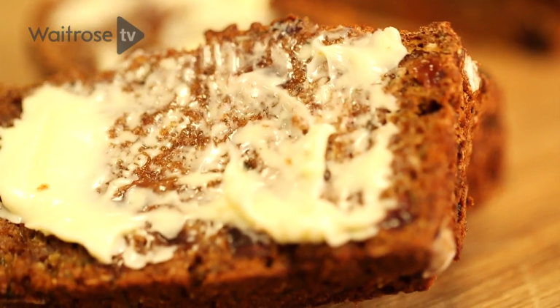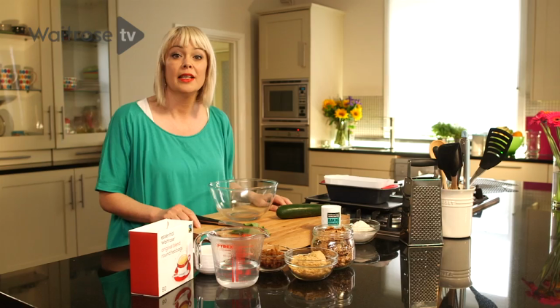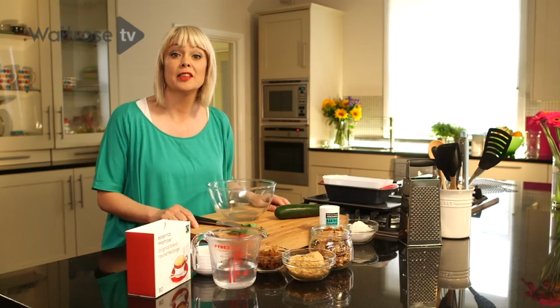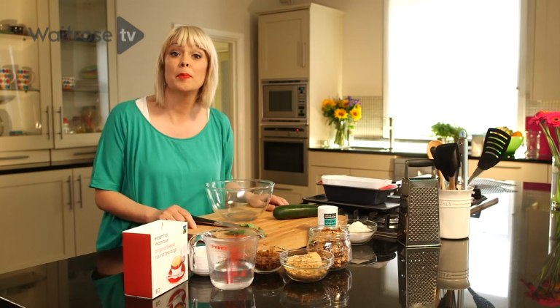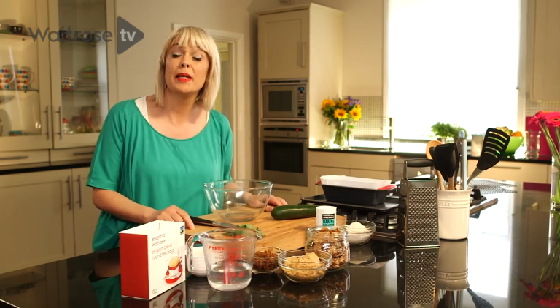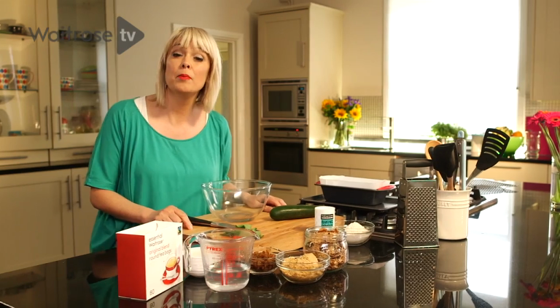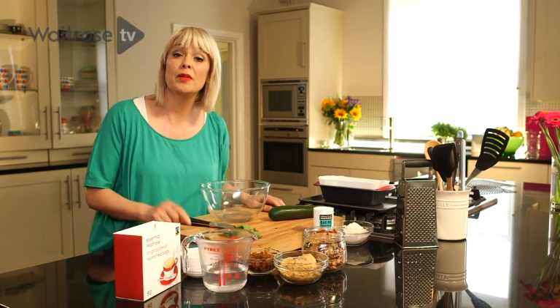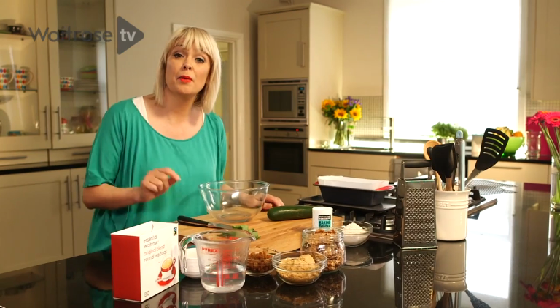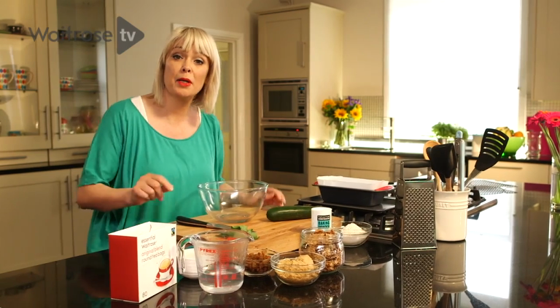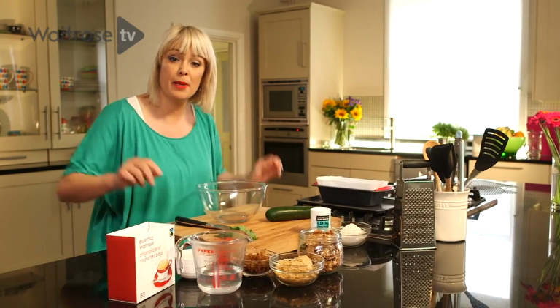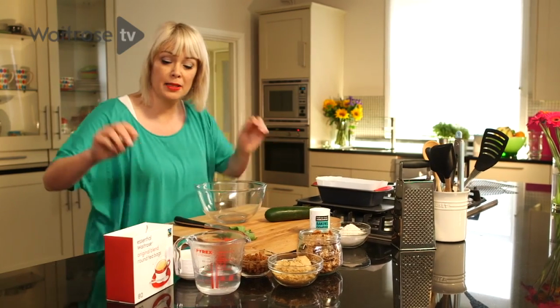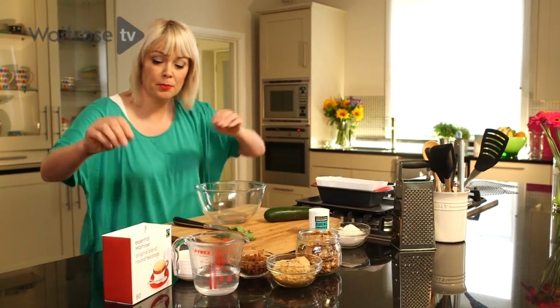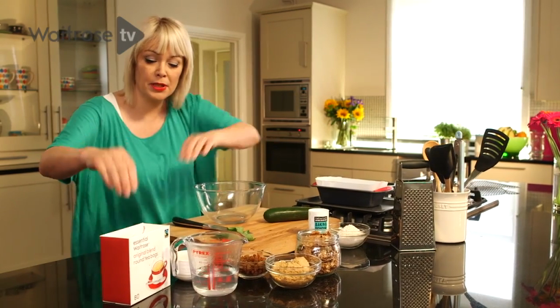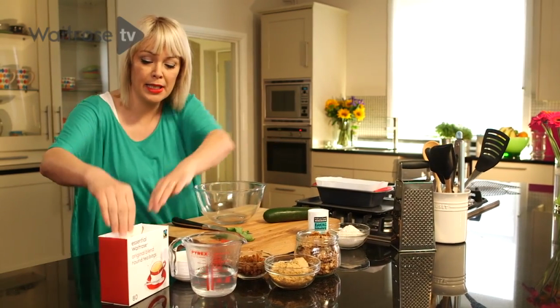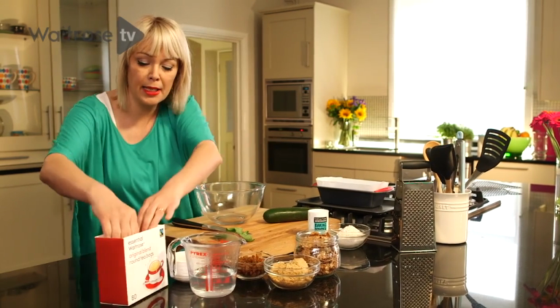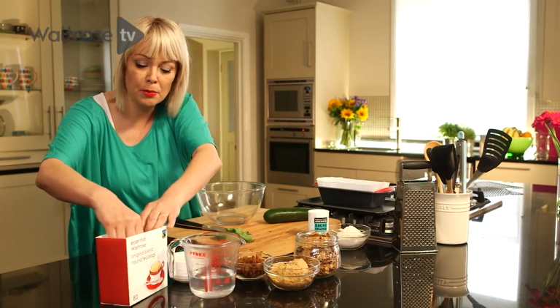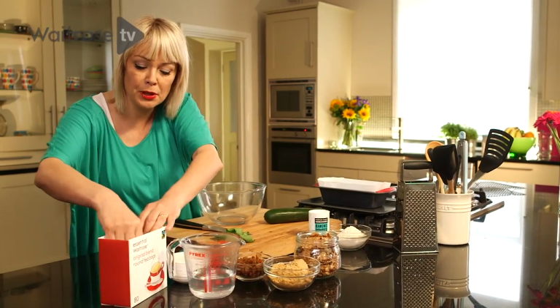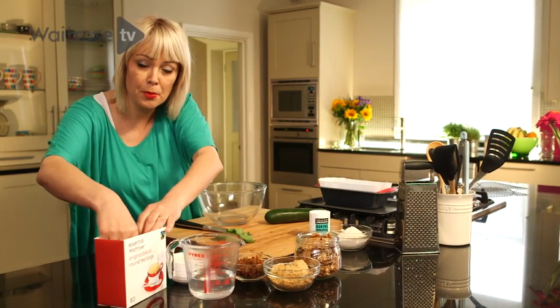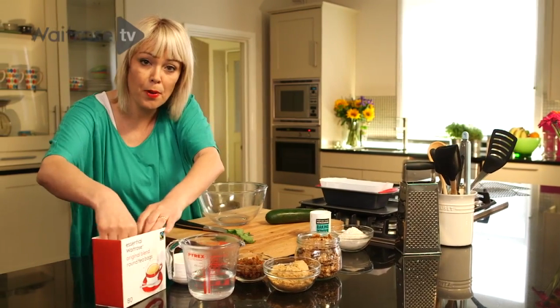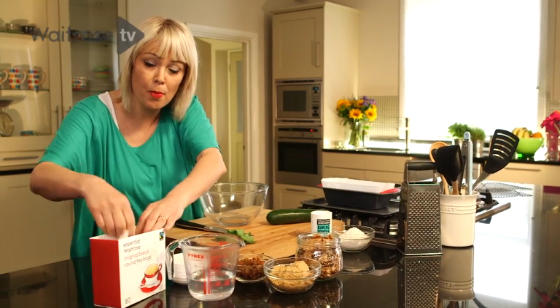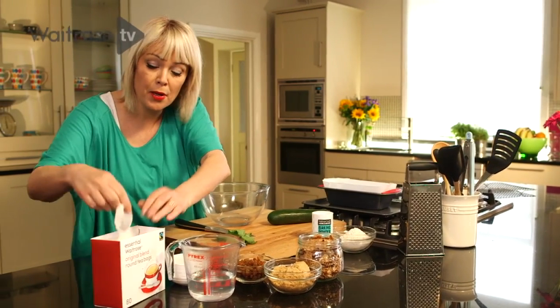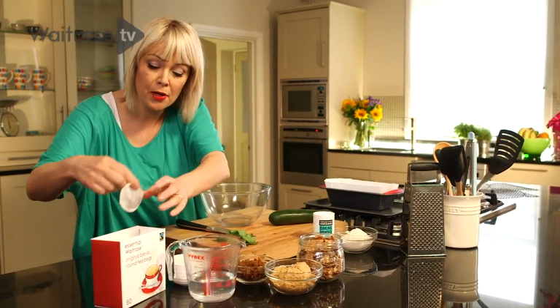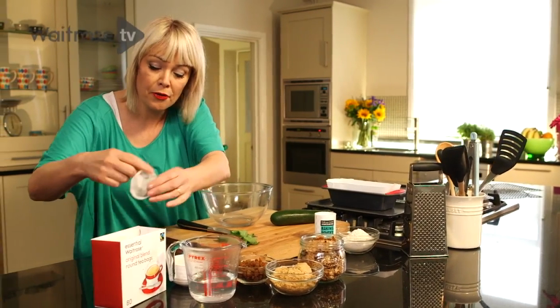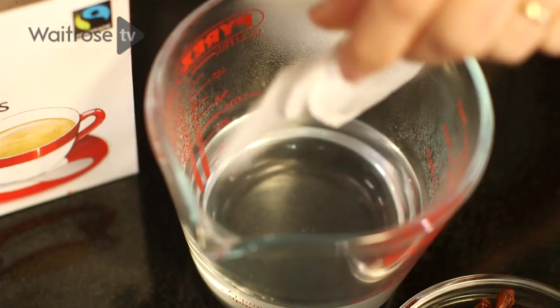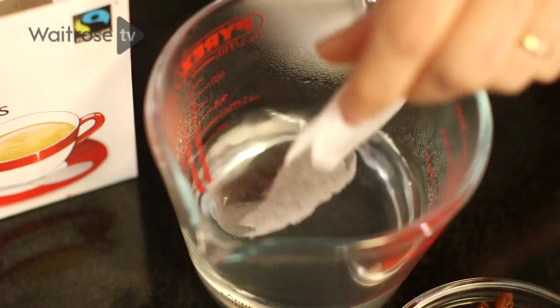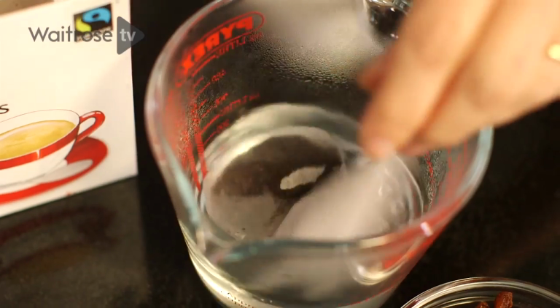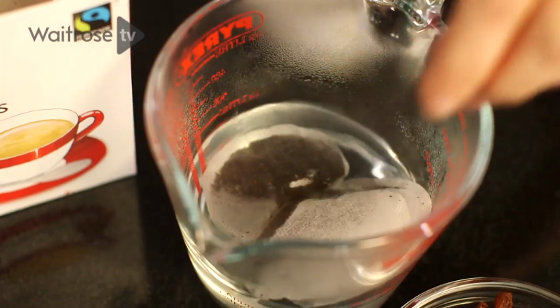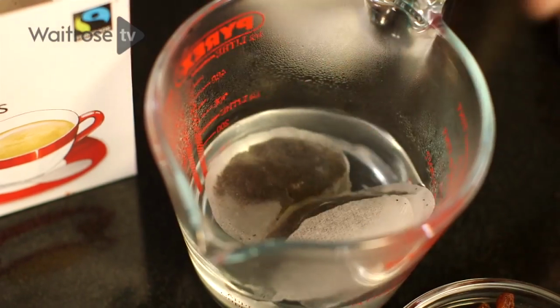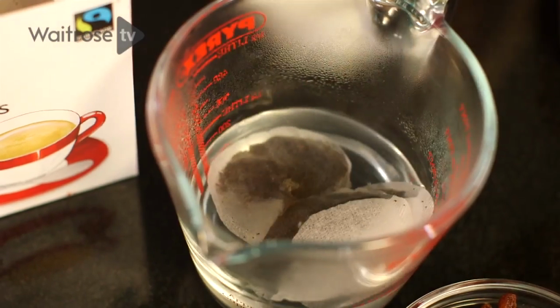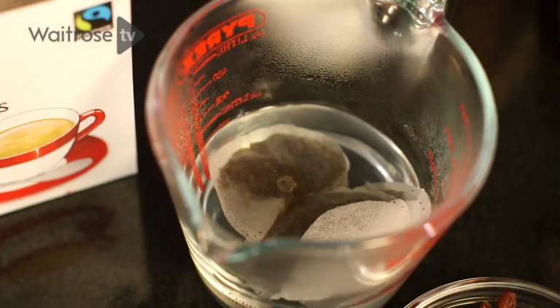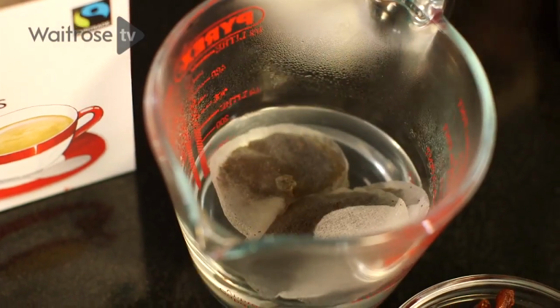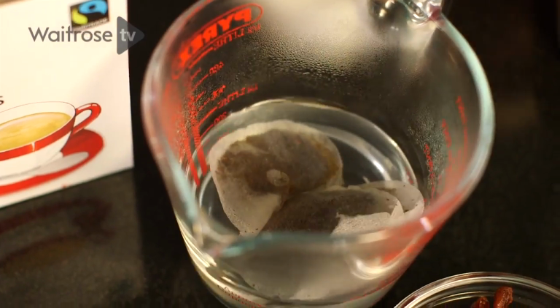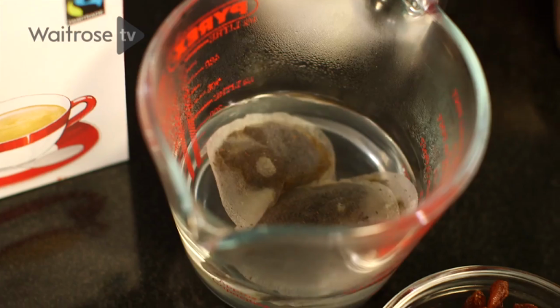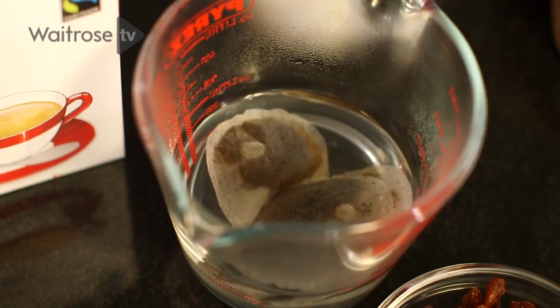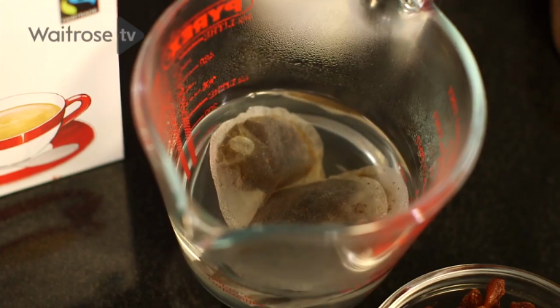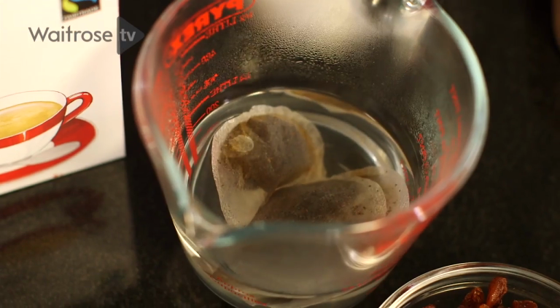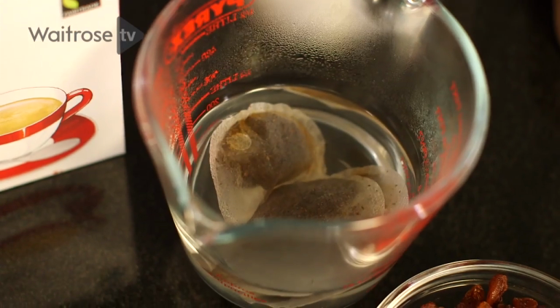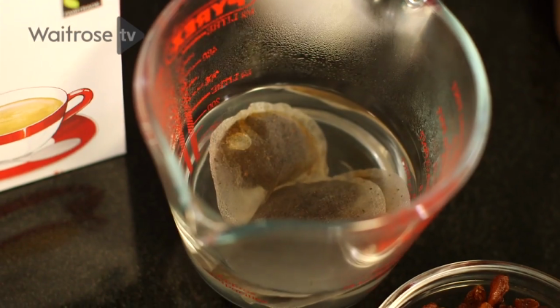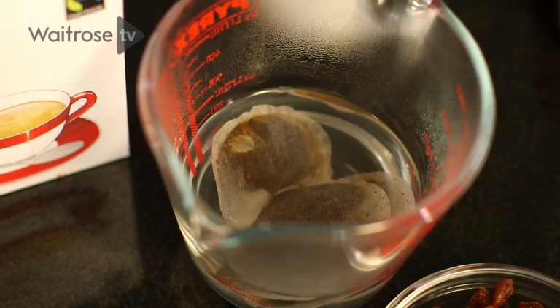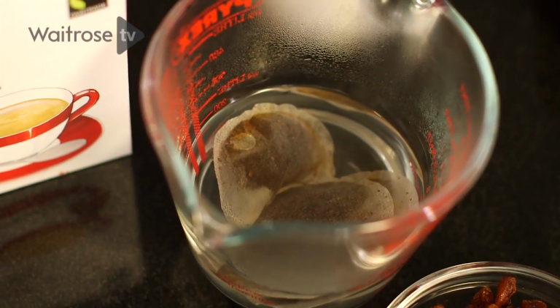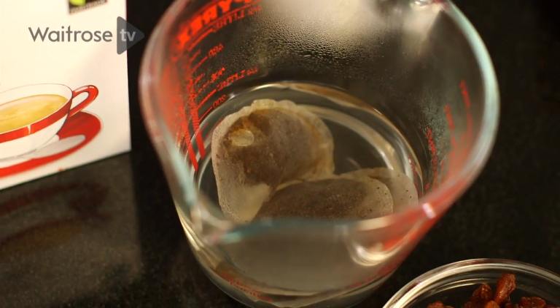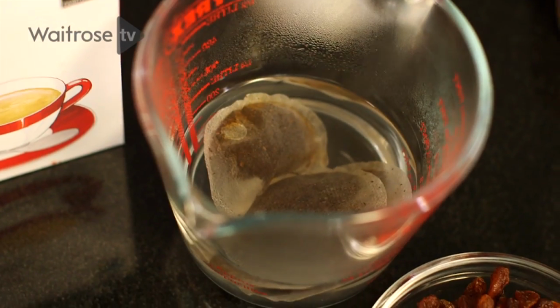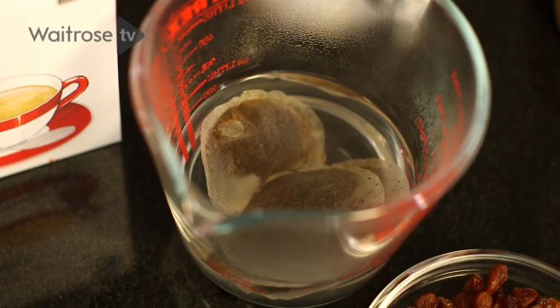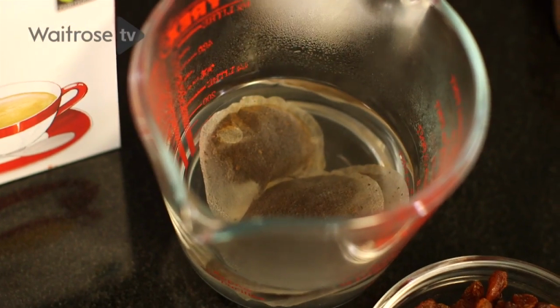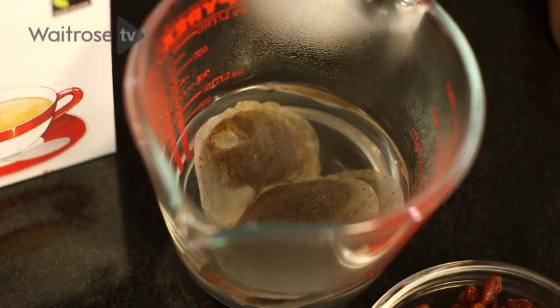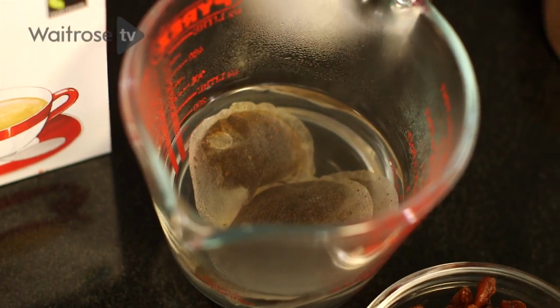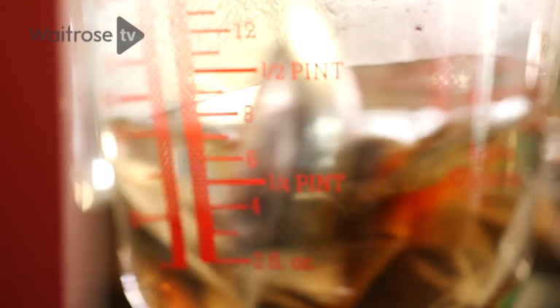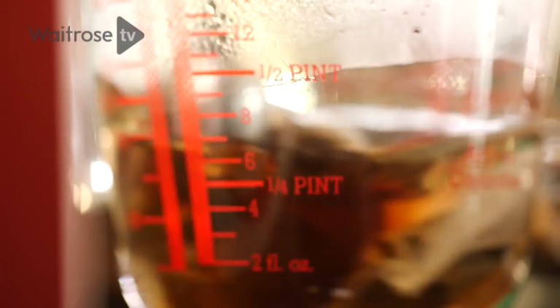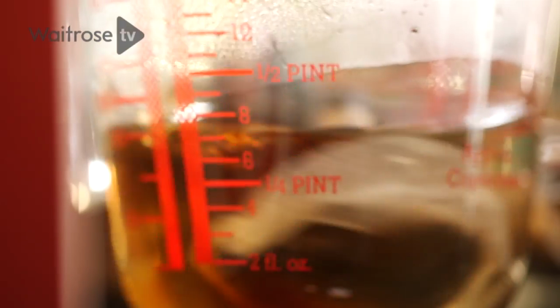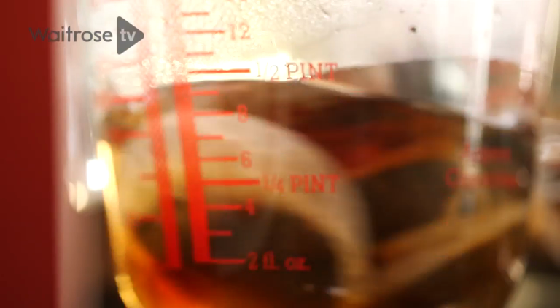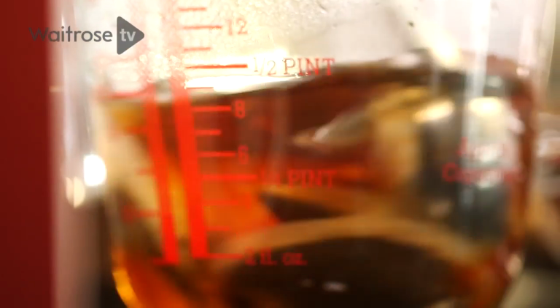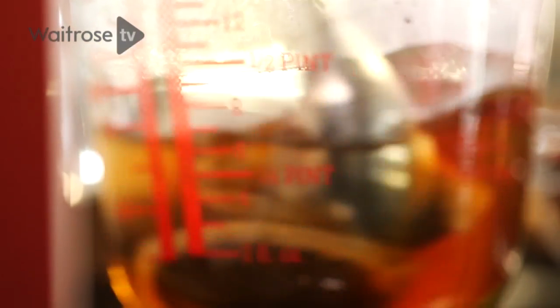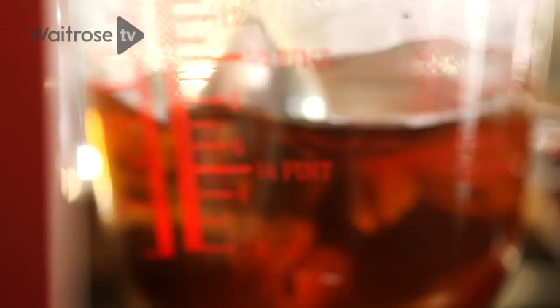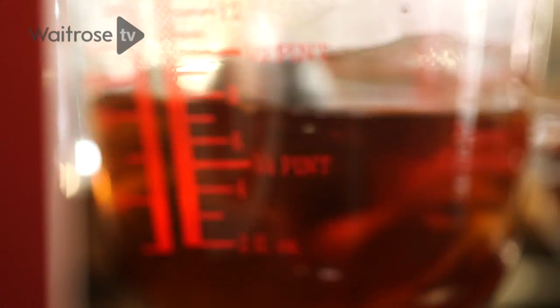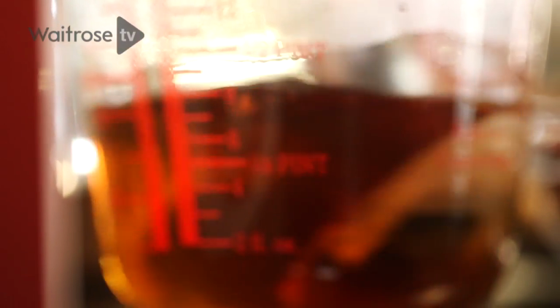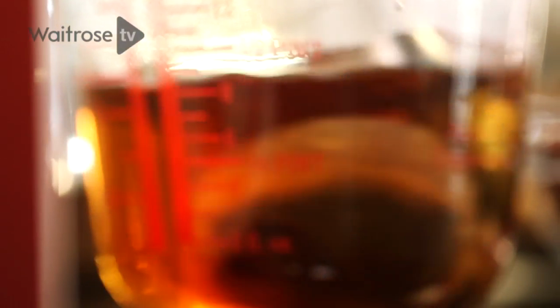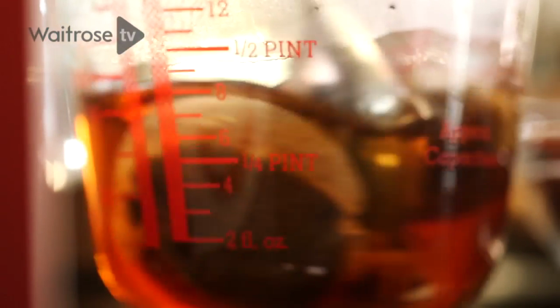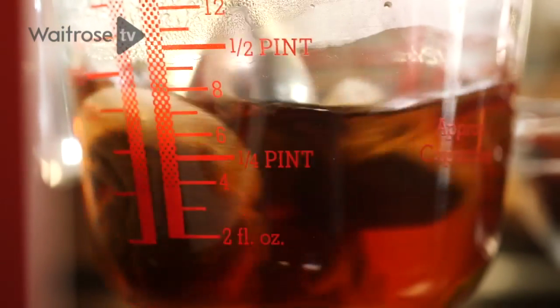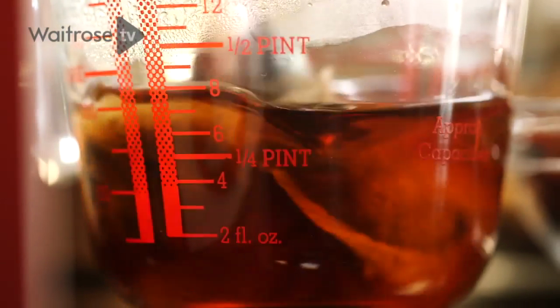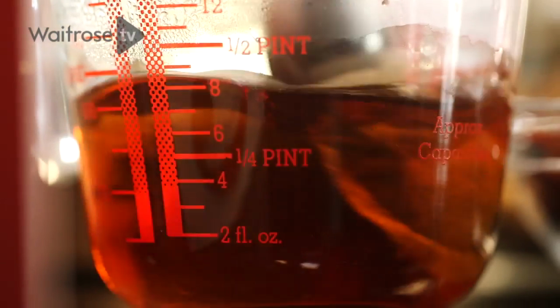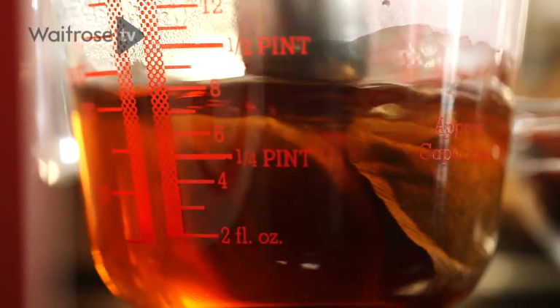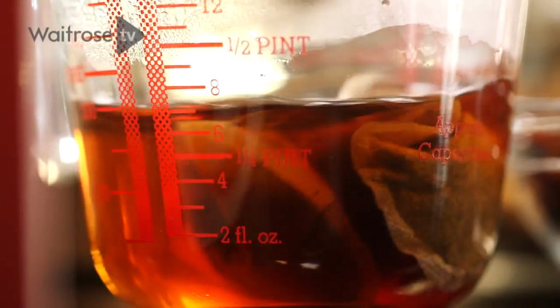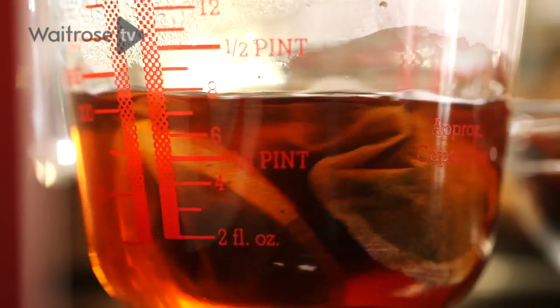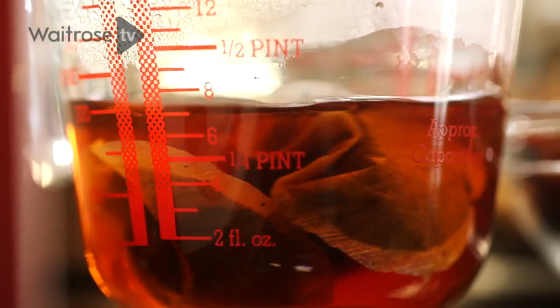To begin with I'm going to make some tea. I'm just going to pop three tea bags into some boiling water and then just leave that to steep for about five minutes.